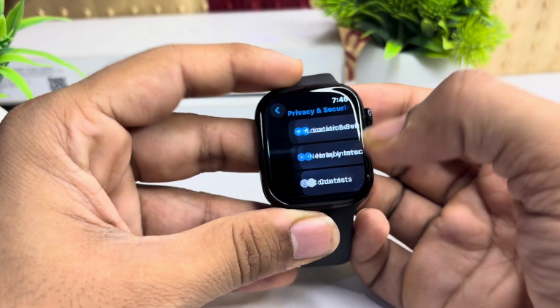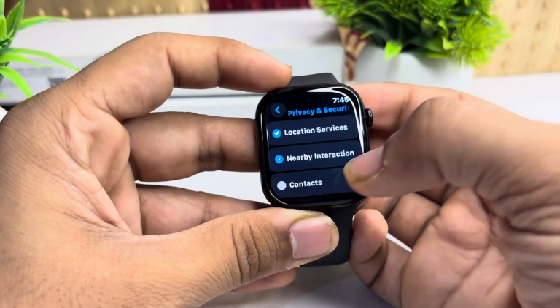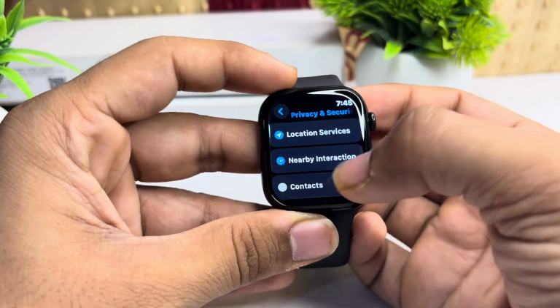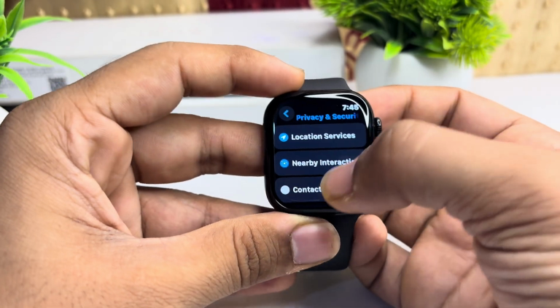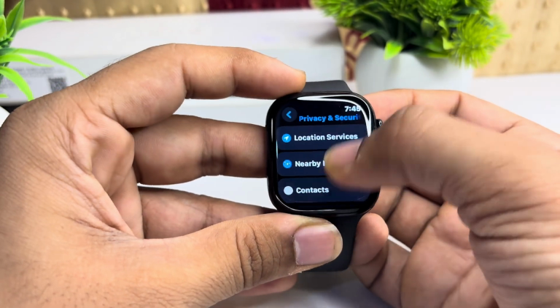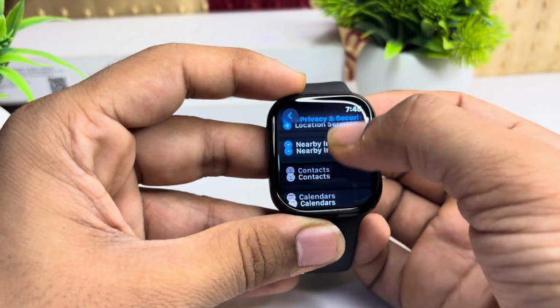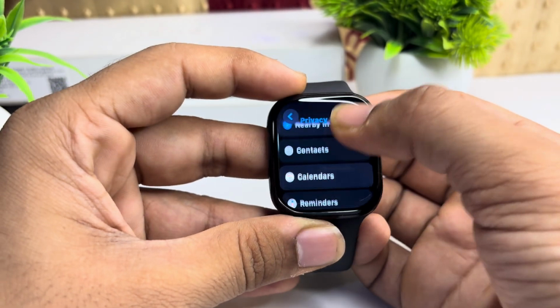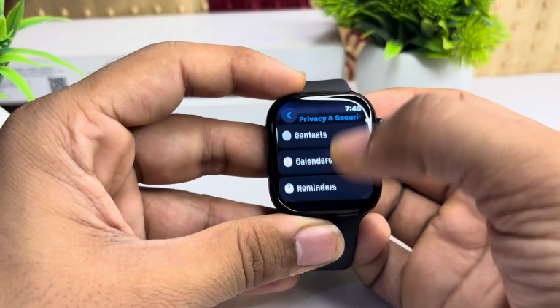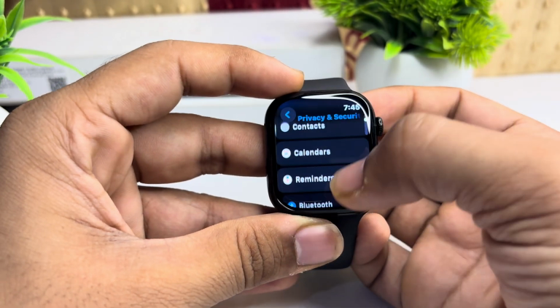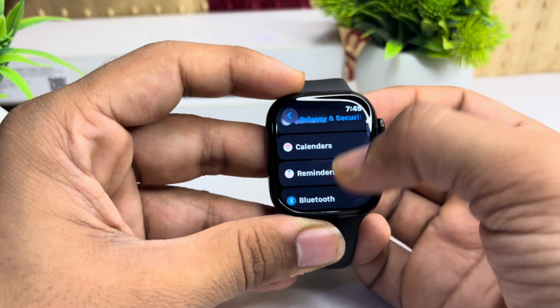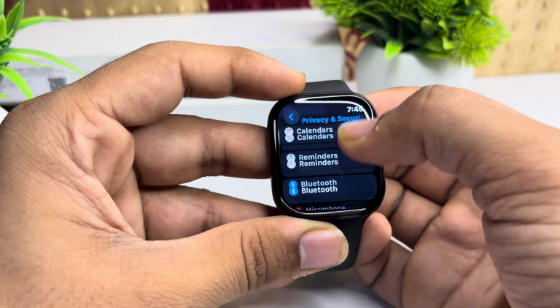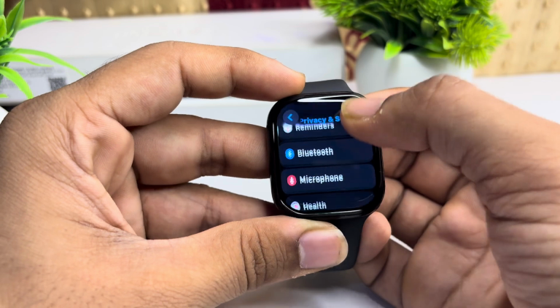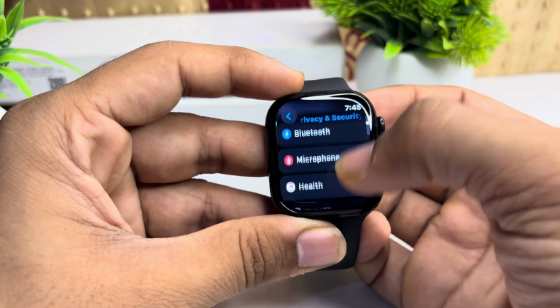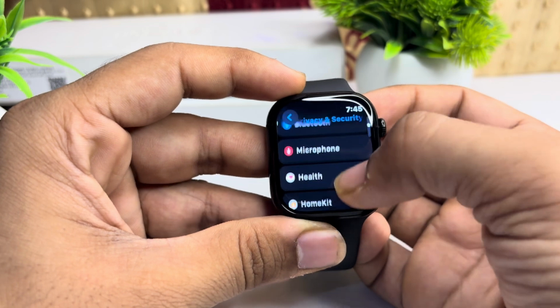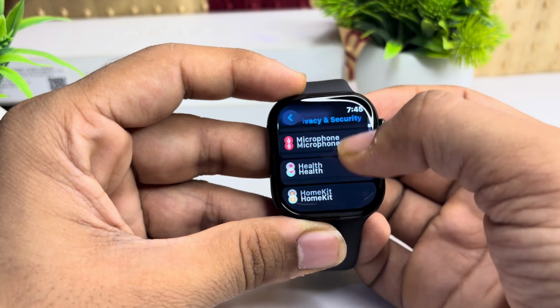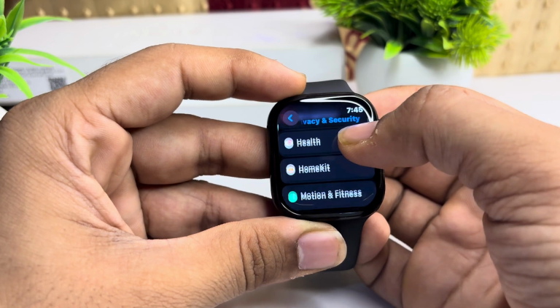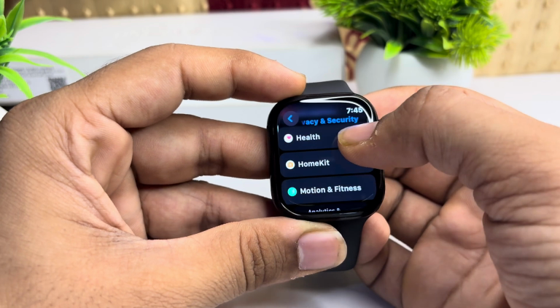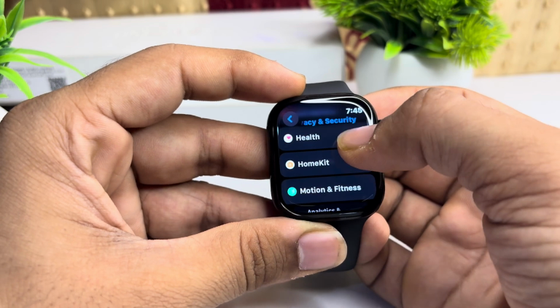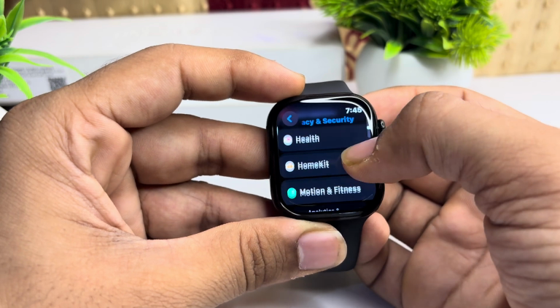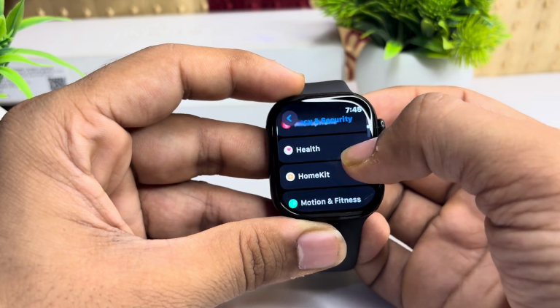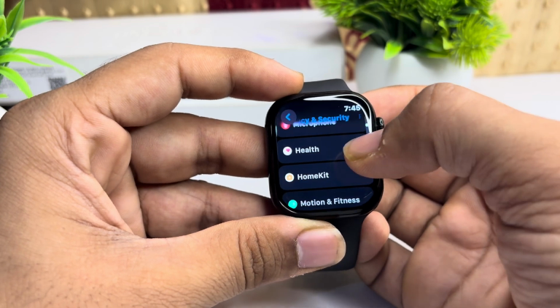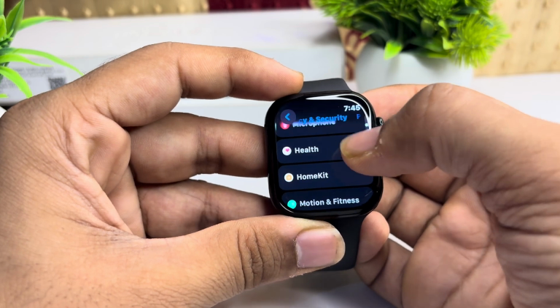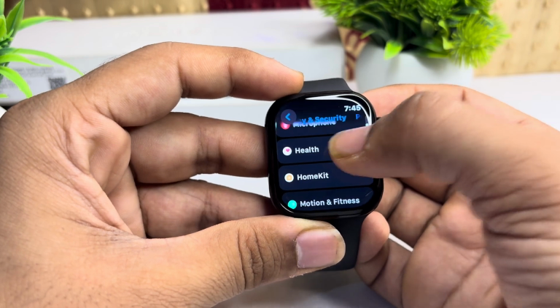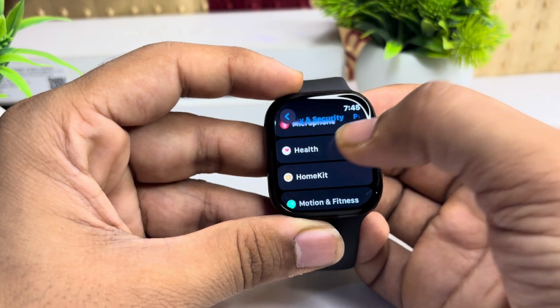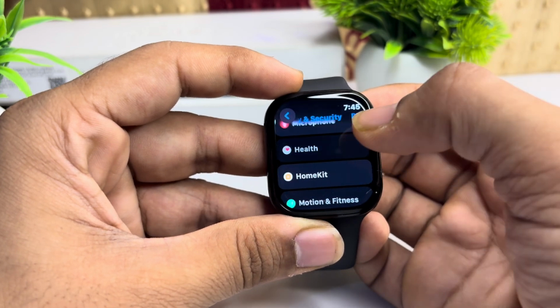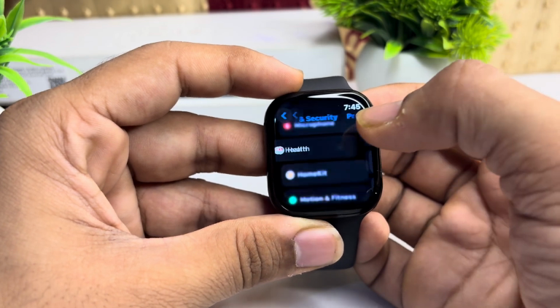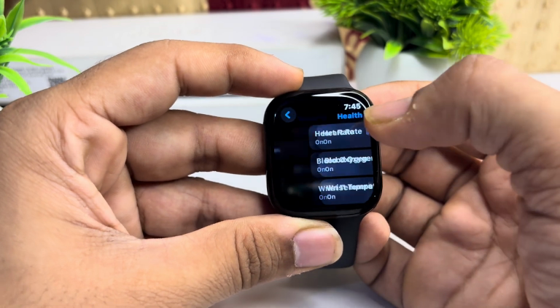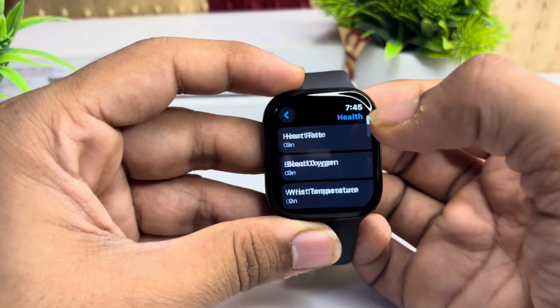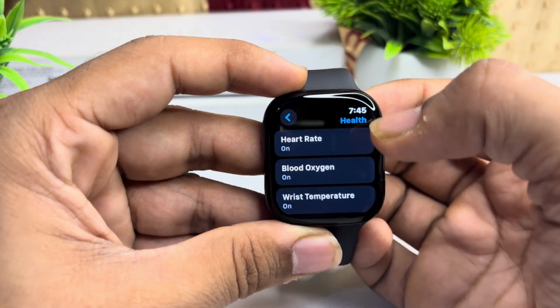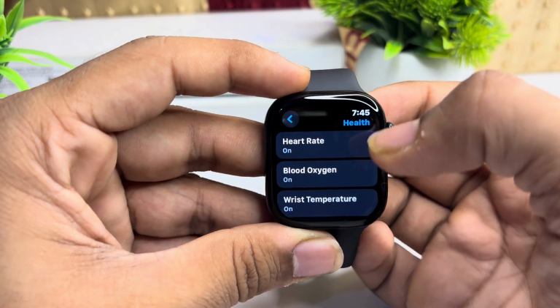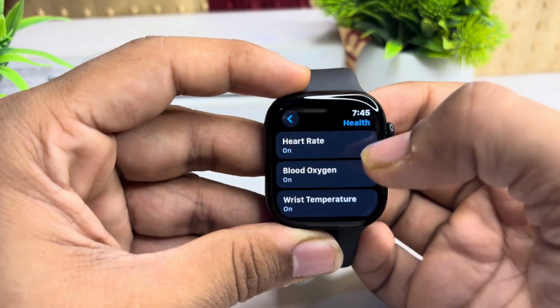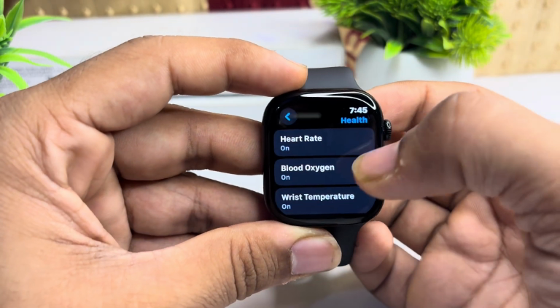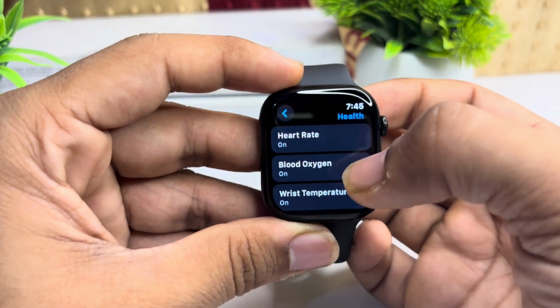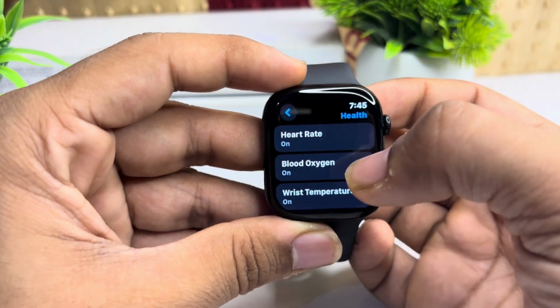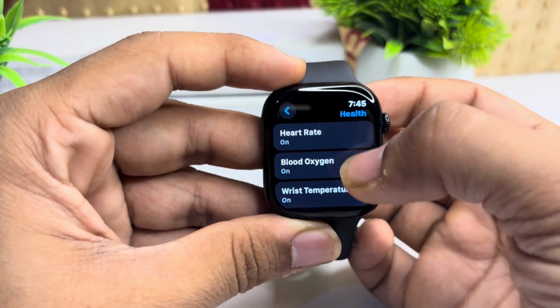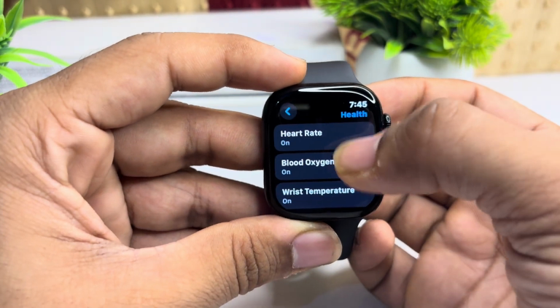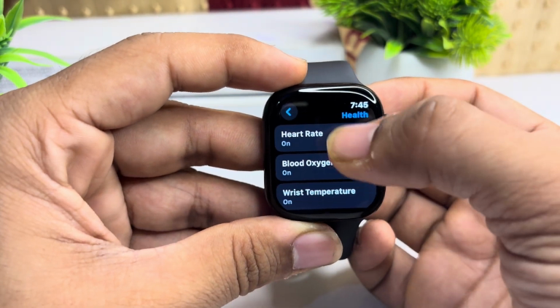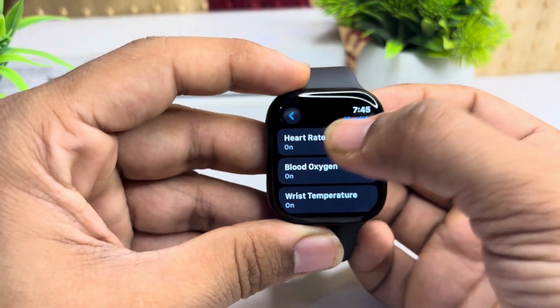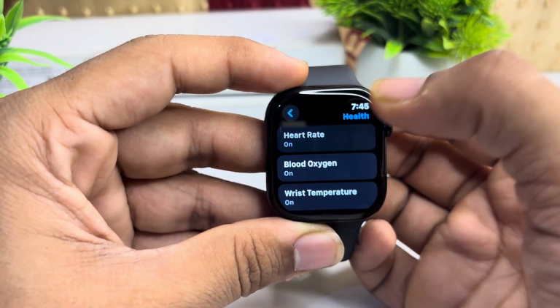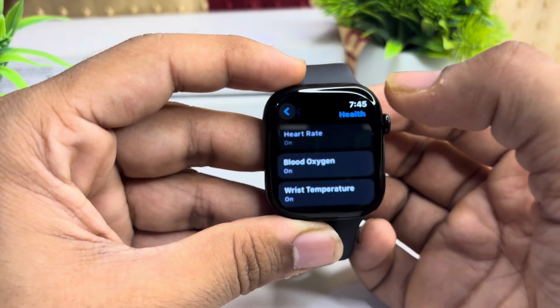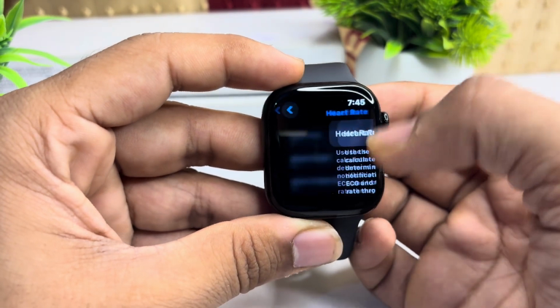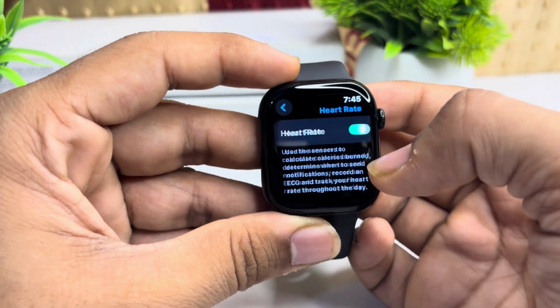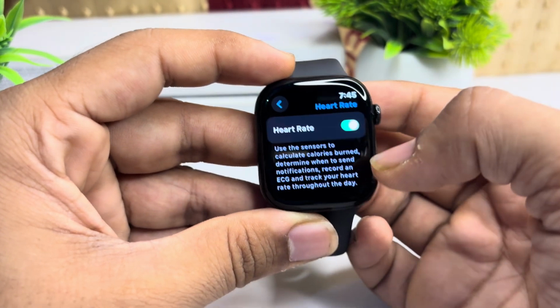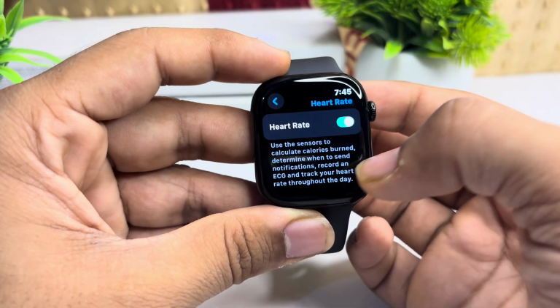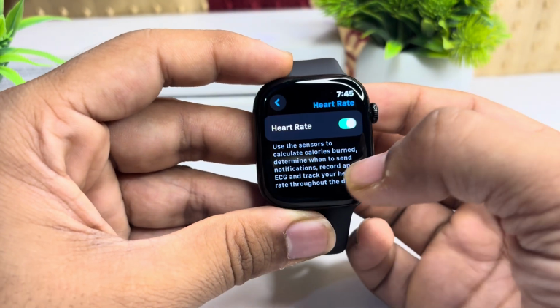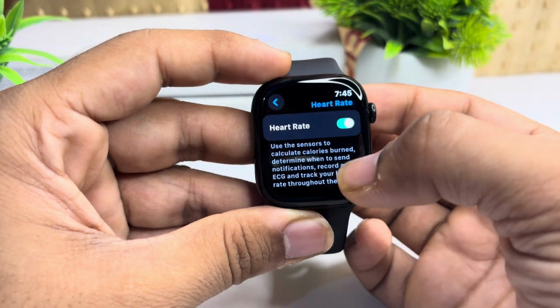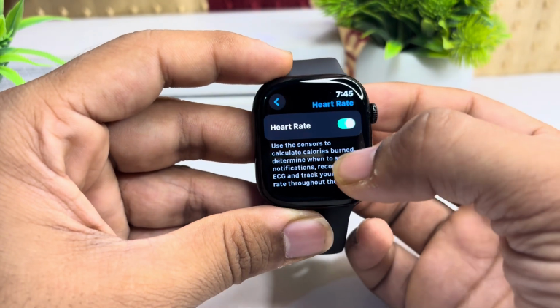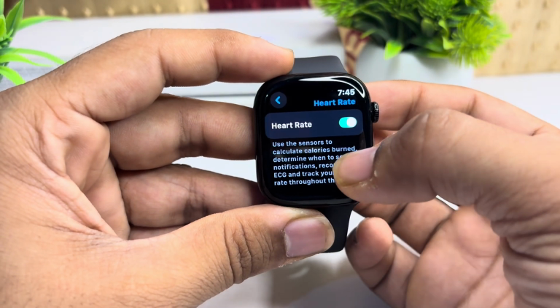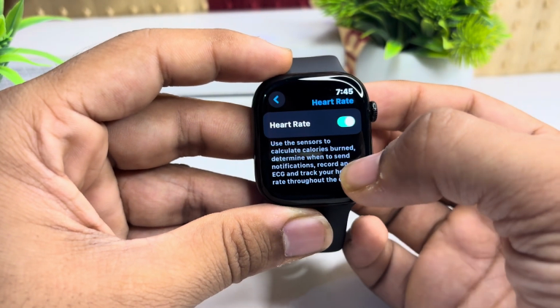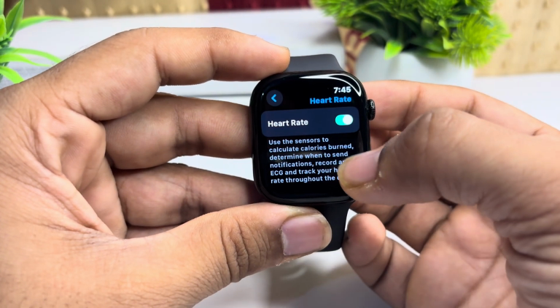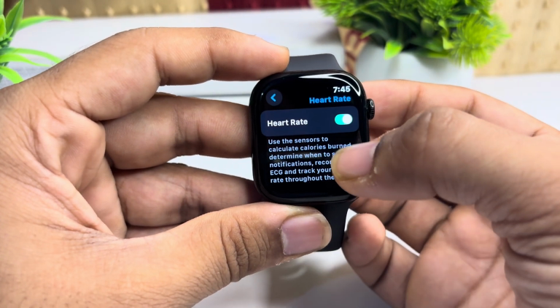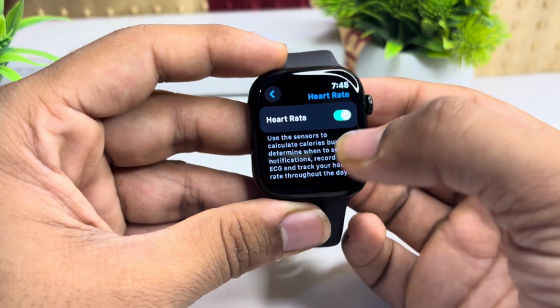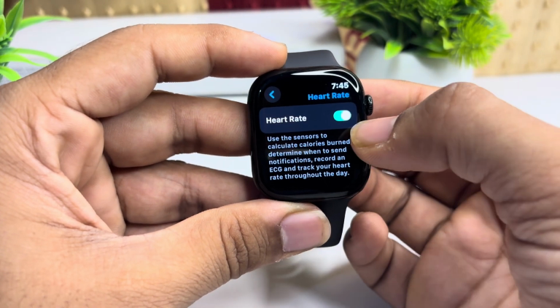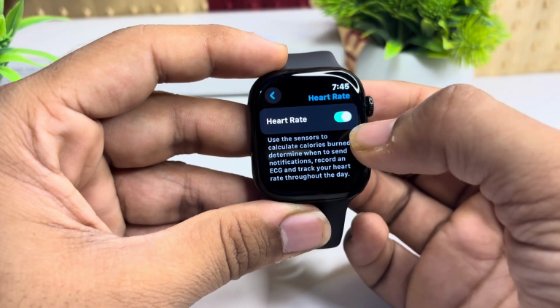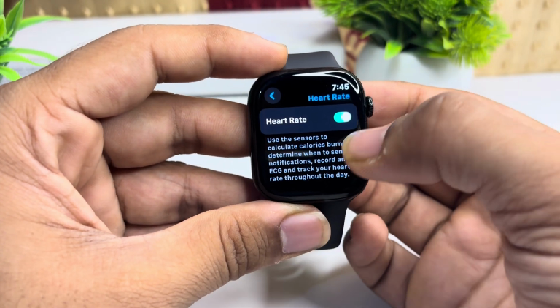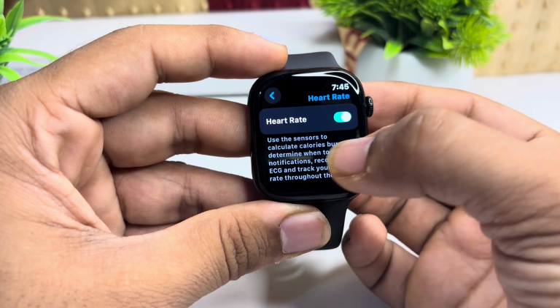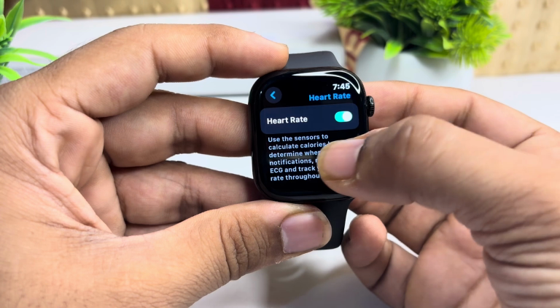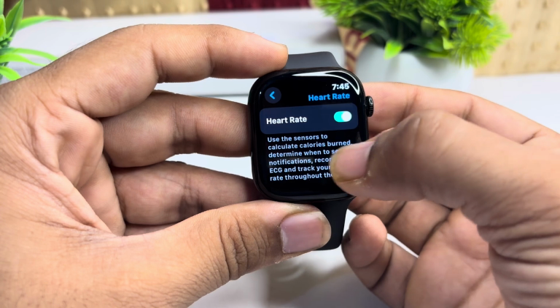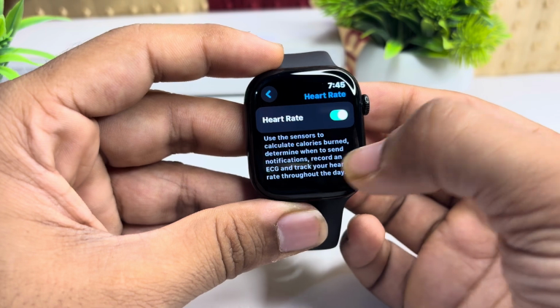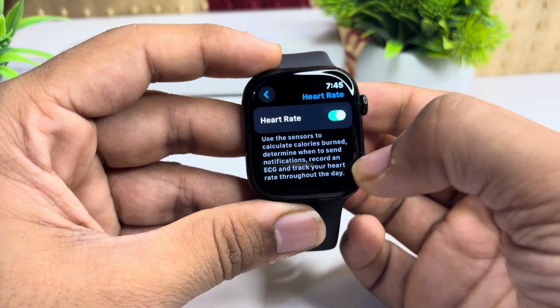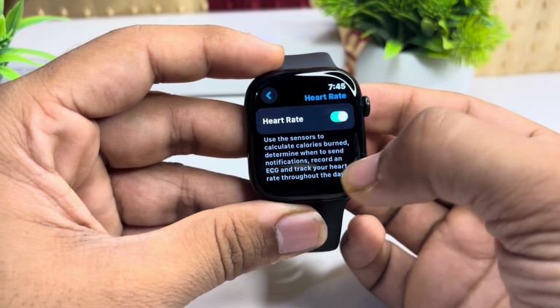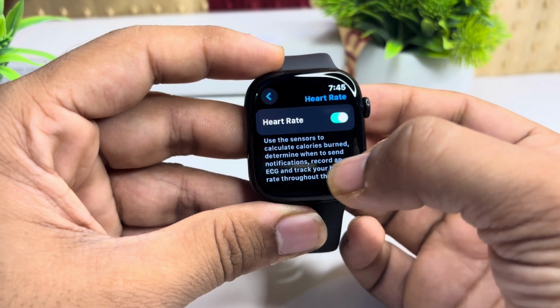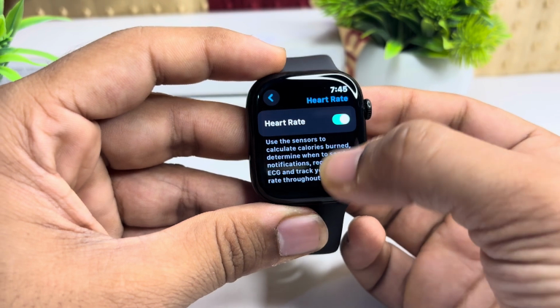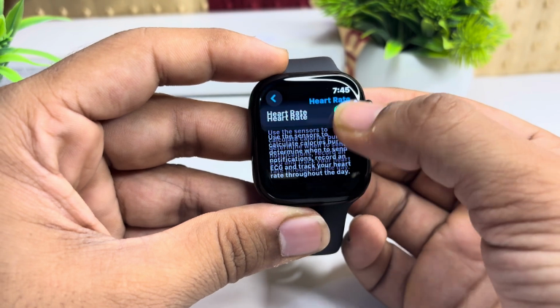Here, scroll down and then click on Heart. Now click on Heart Rate and make sure the heart rate sensor is enabled.